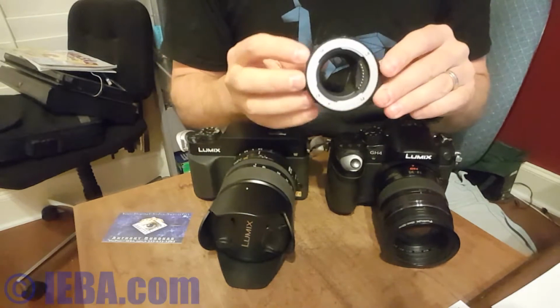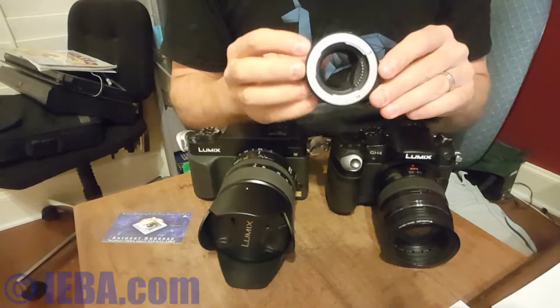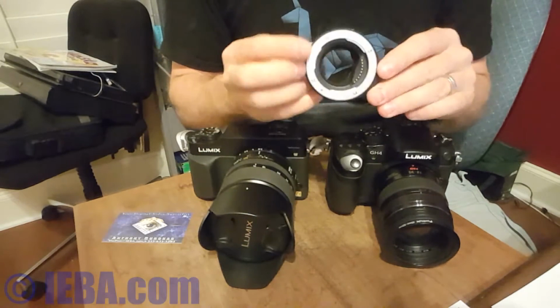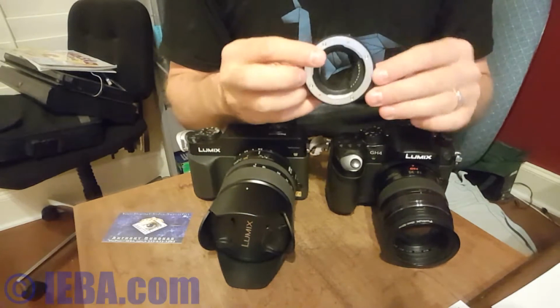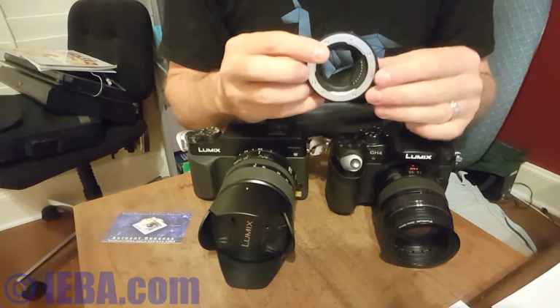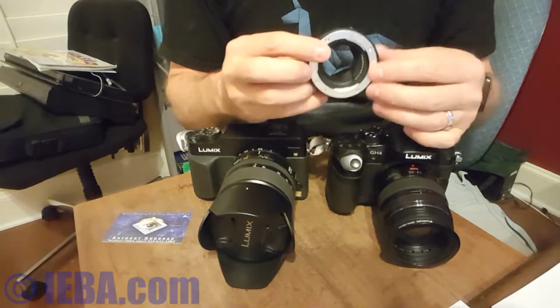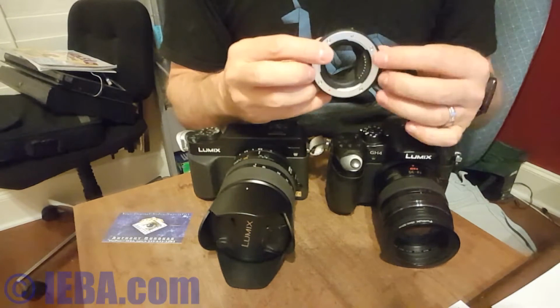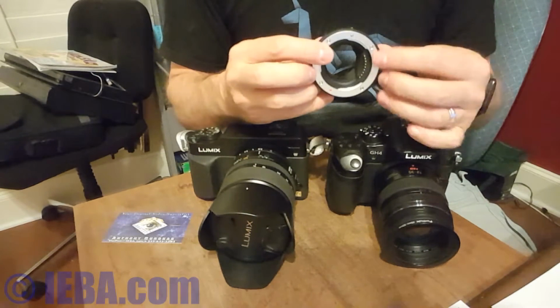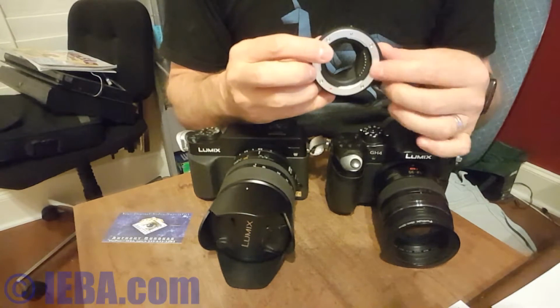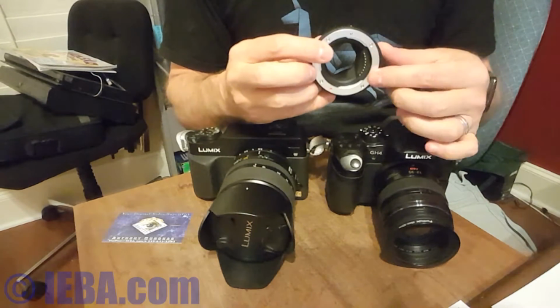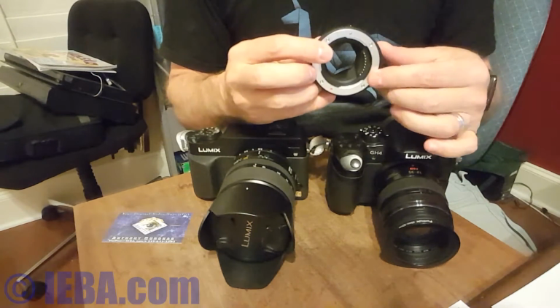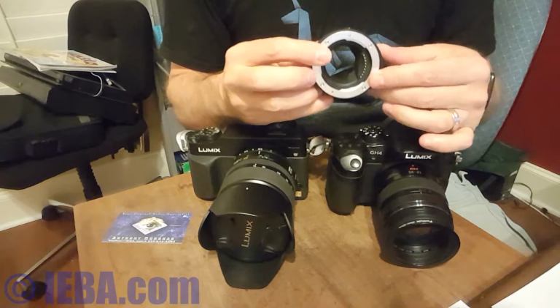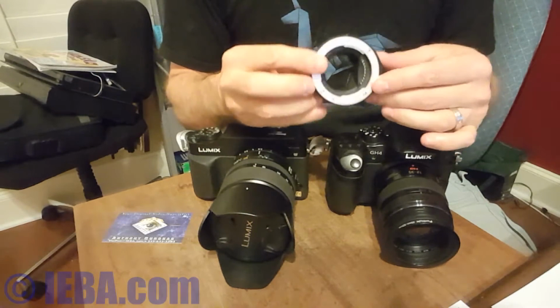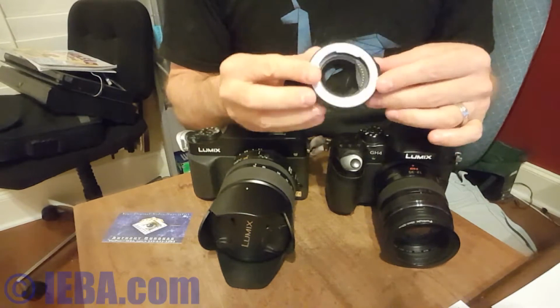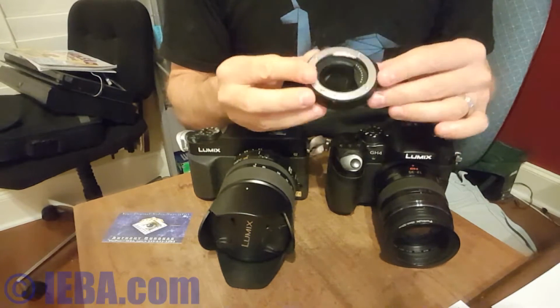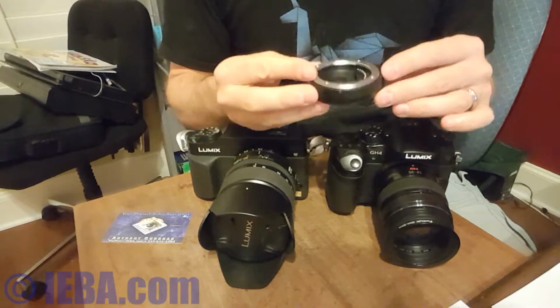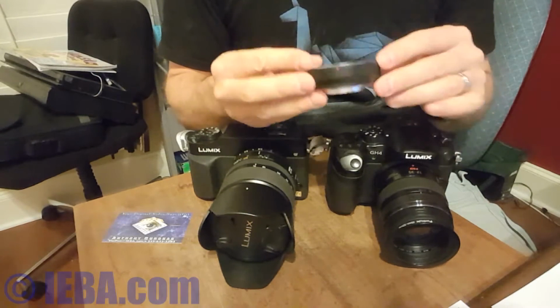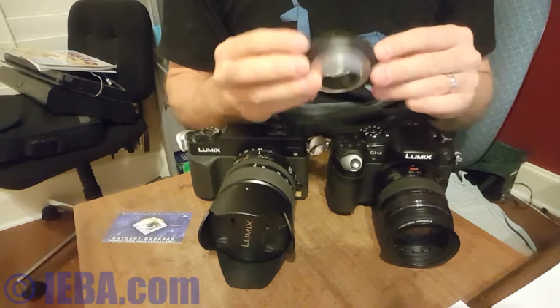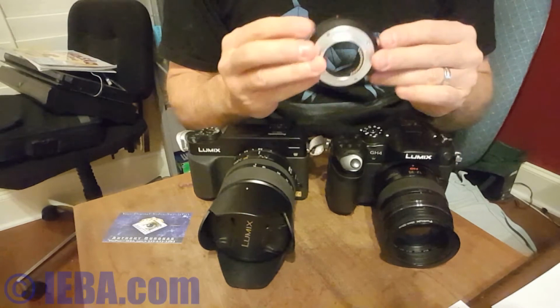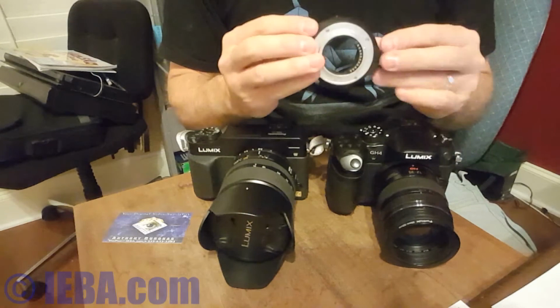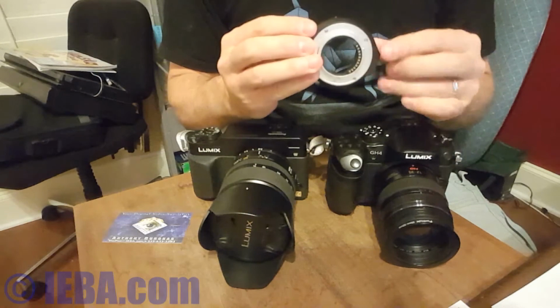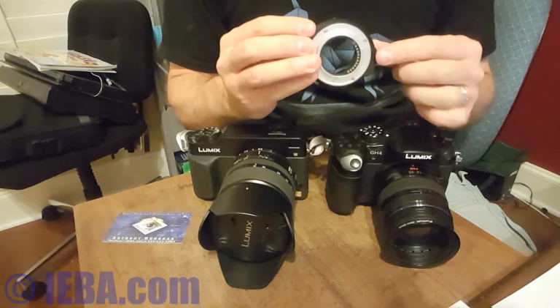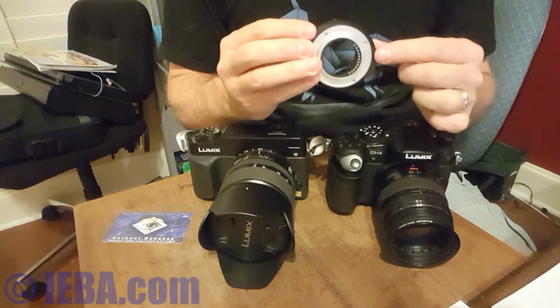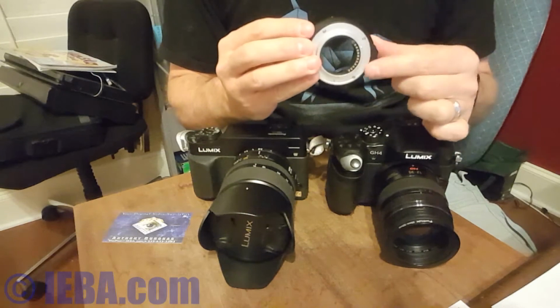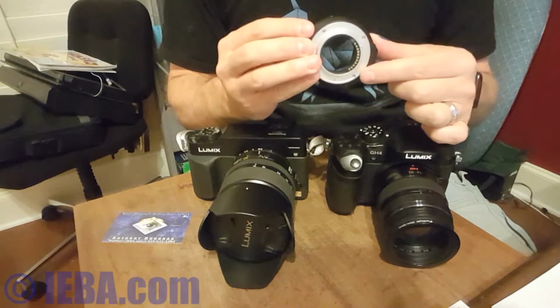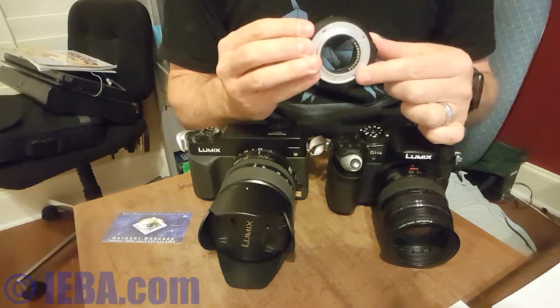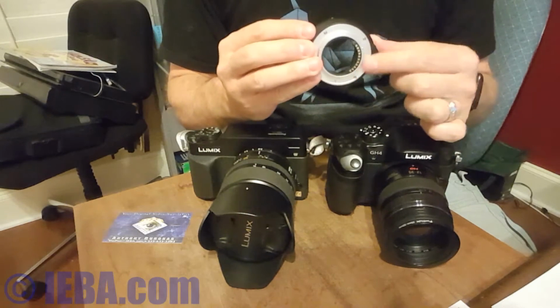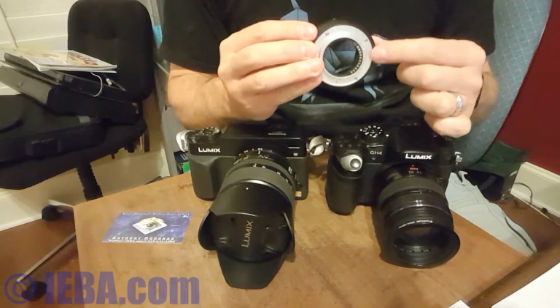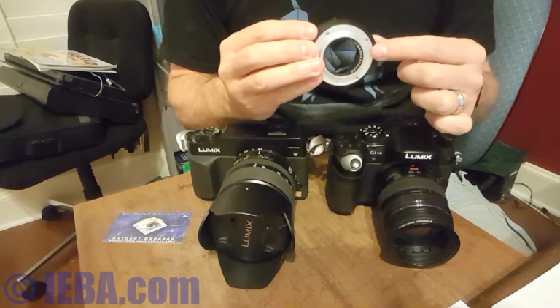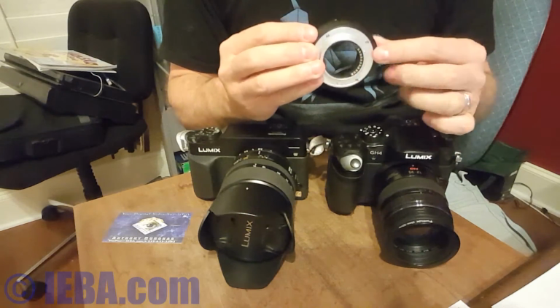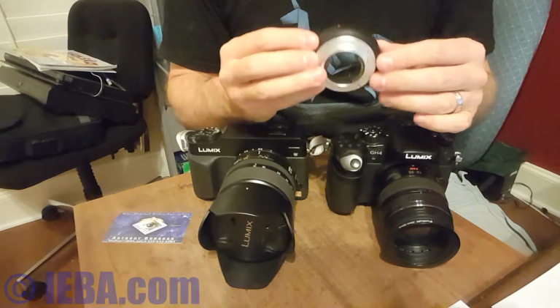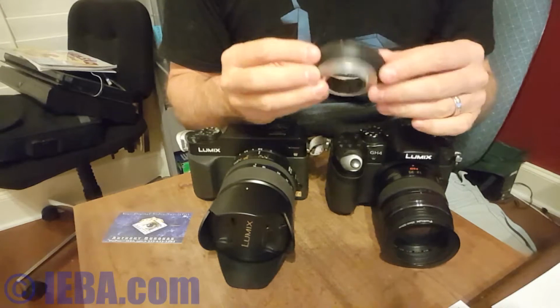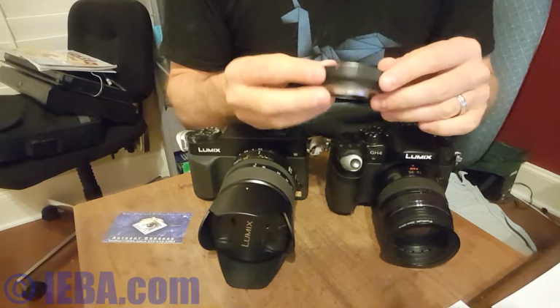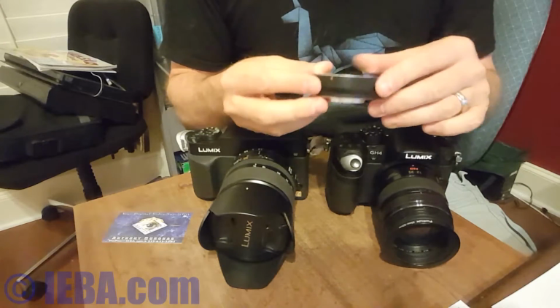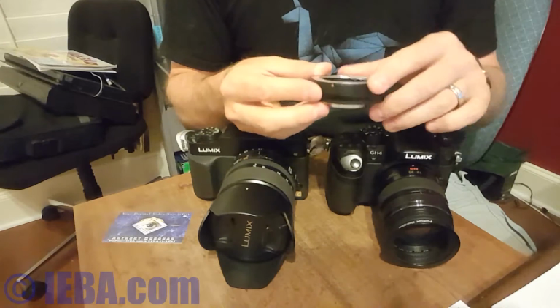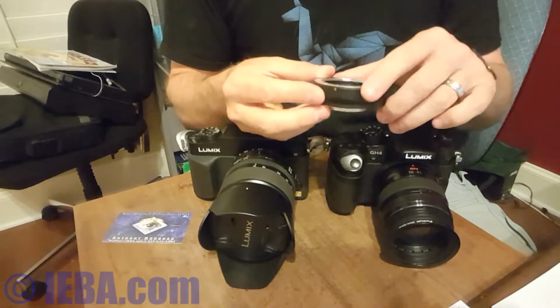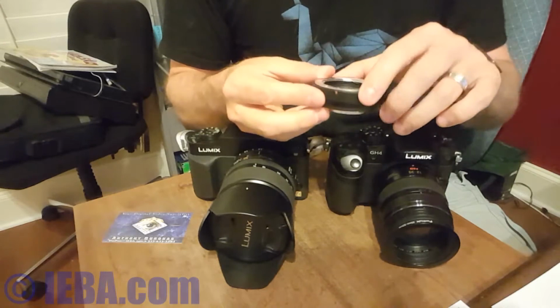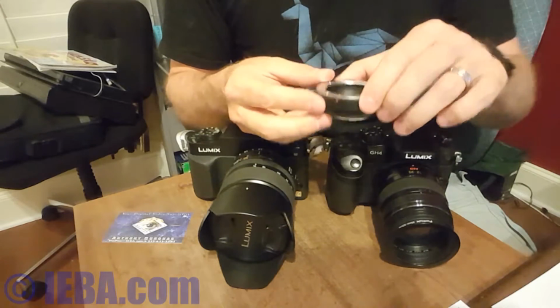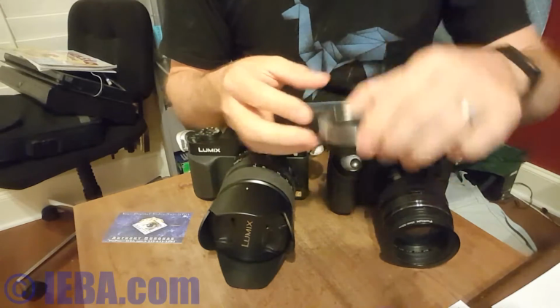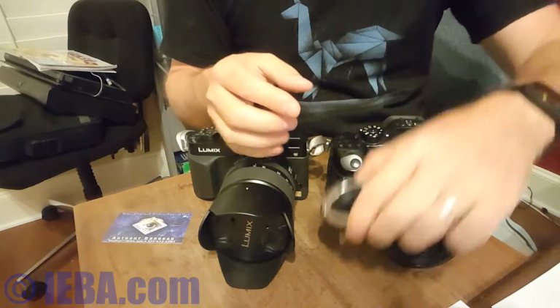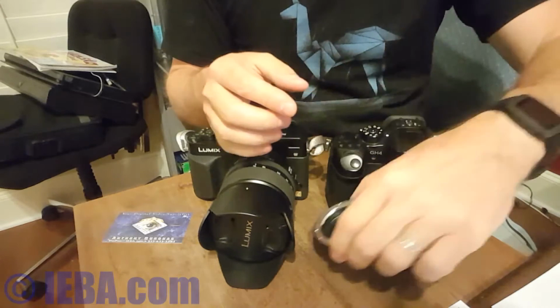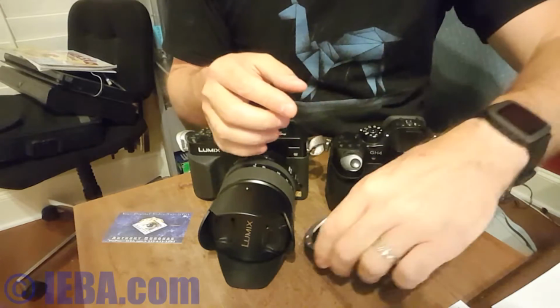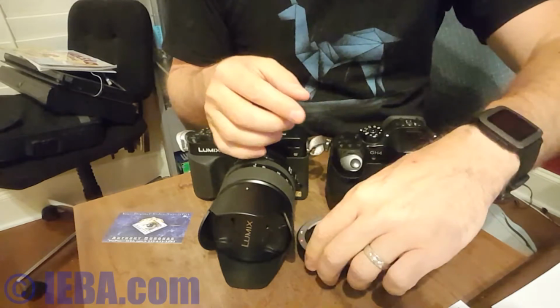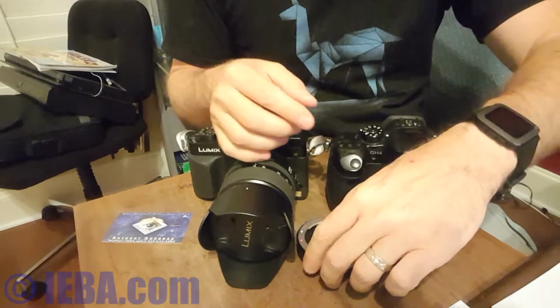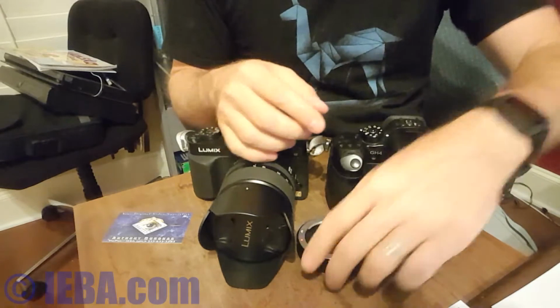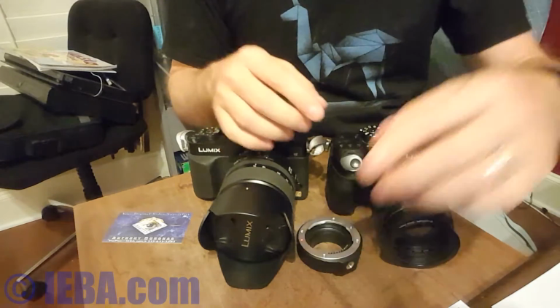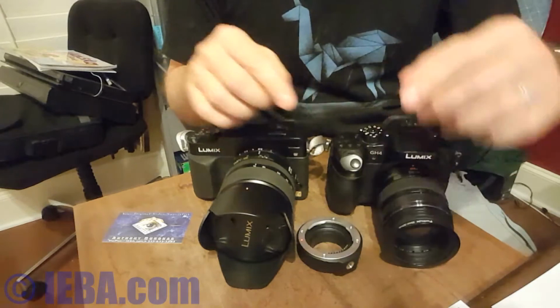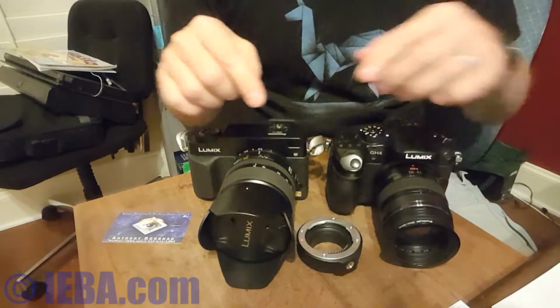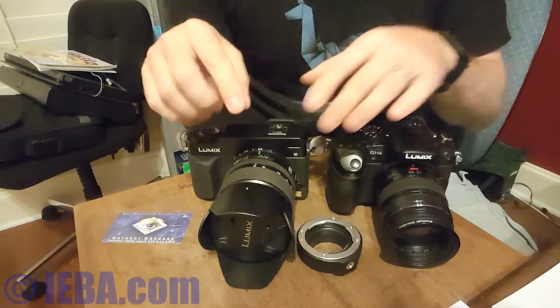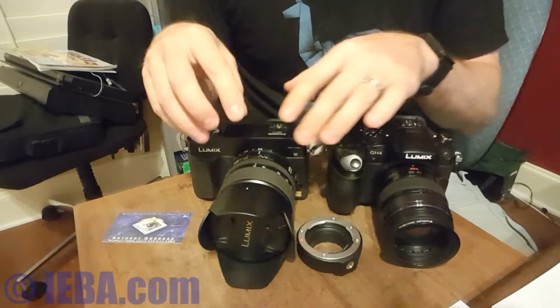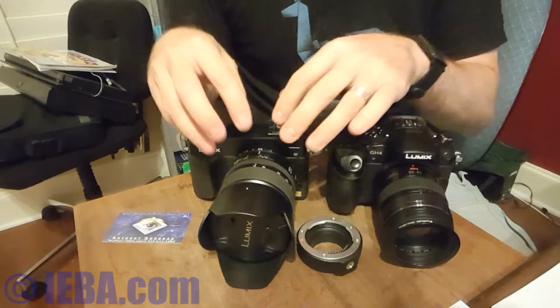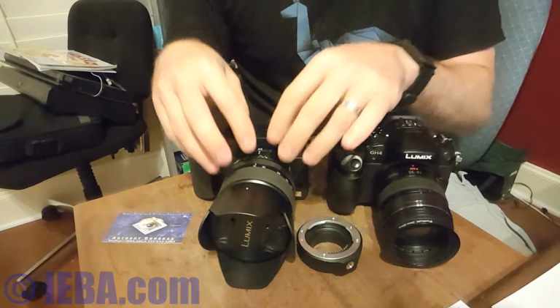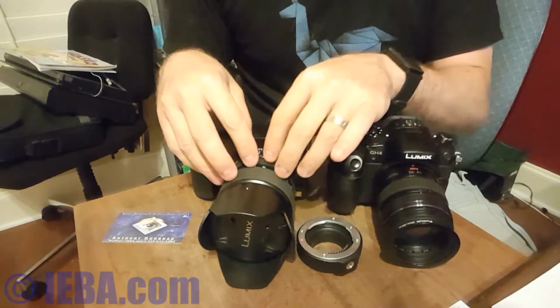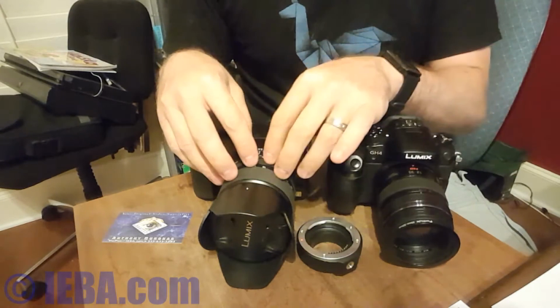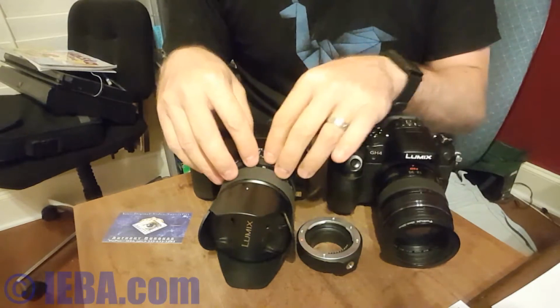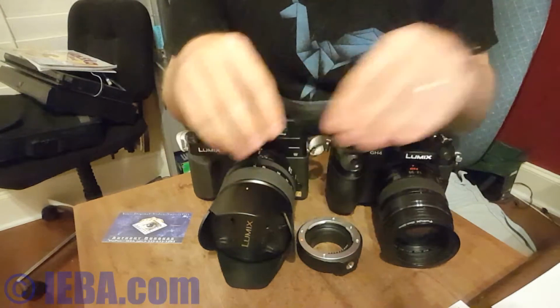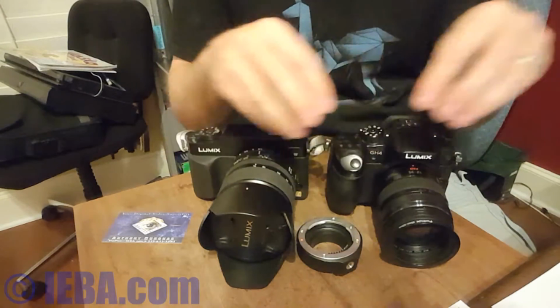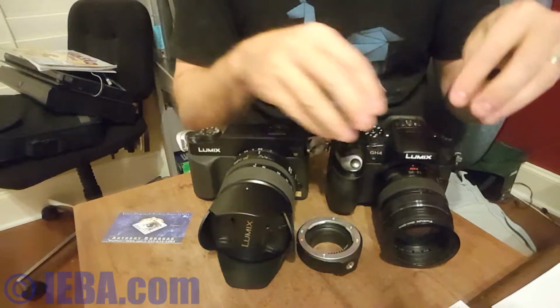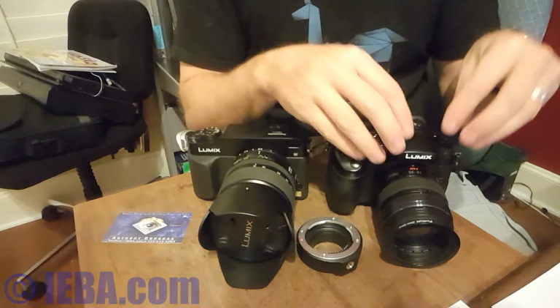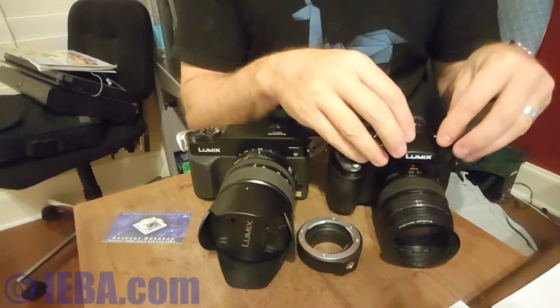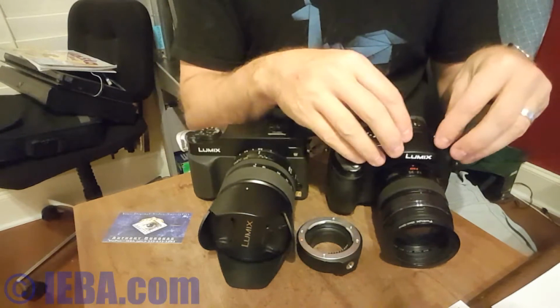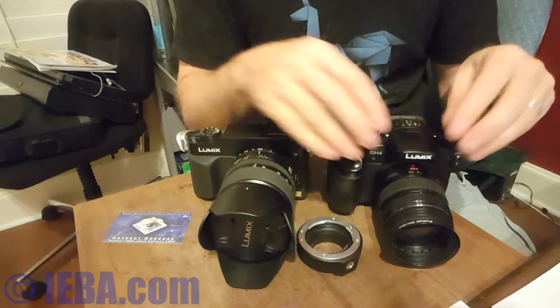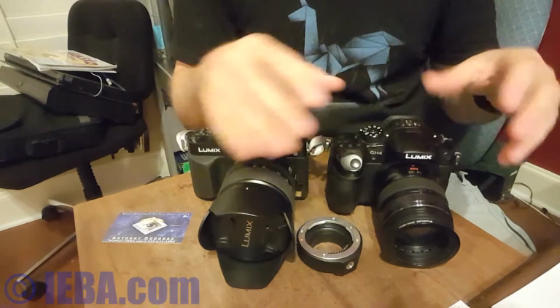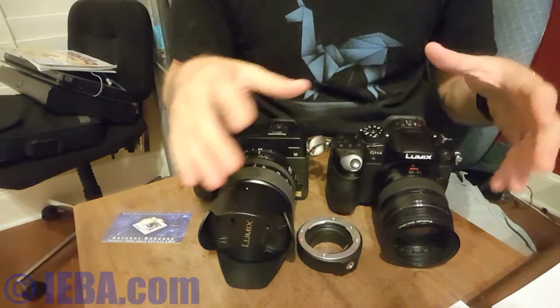Now this is an electronic adapter. It passes through the information so that you can control the big lens with the little camera.